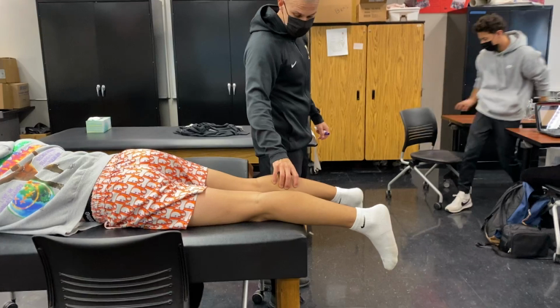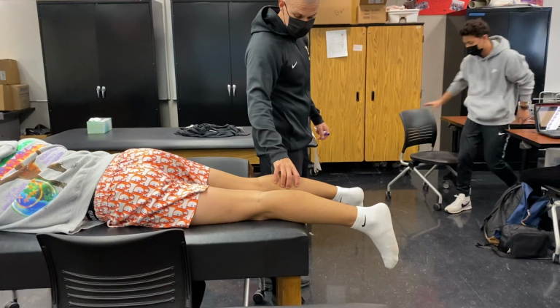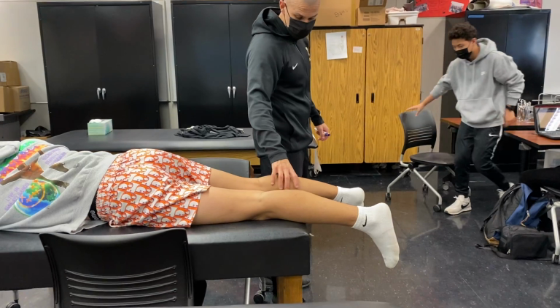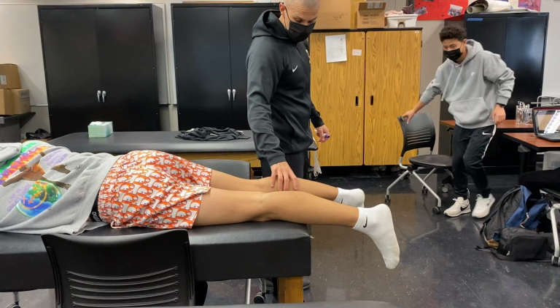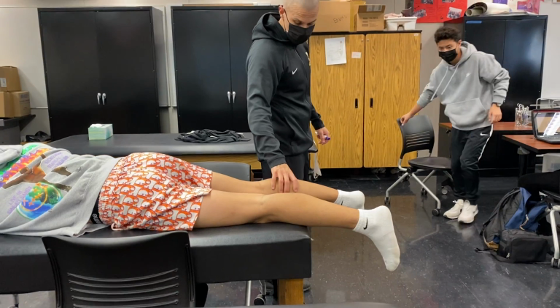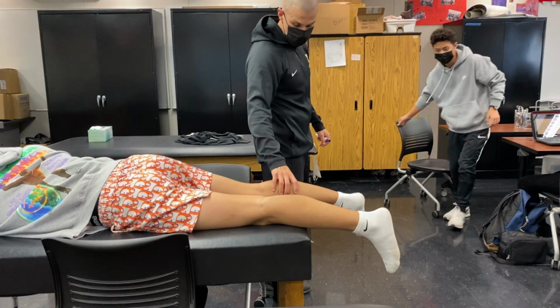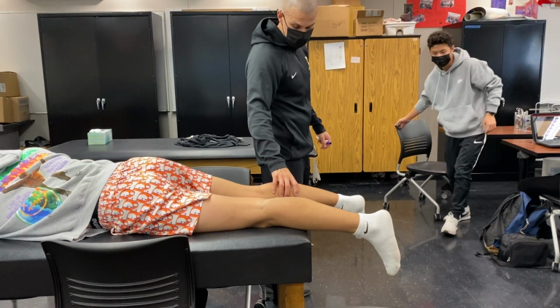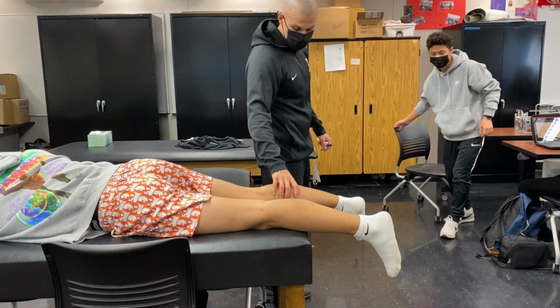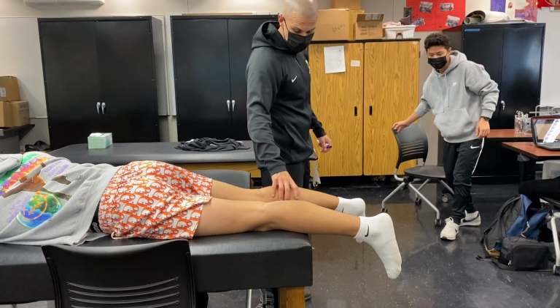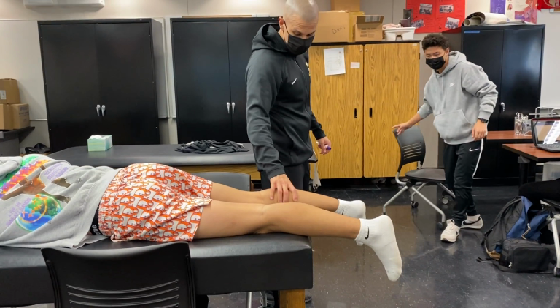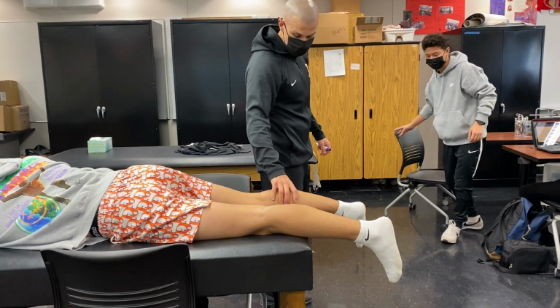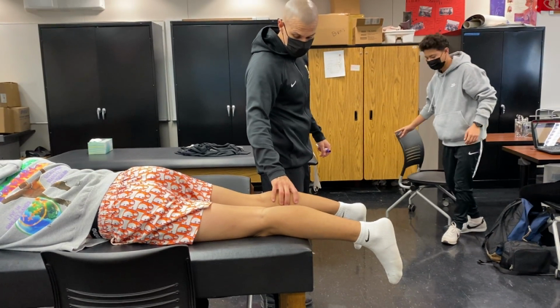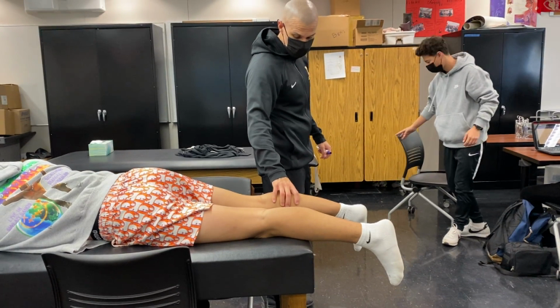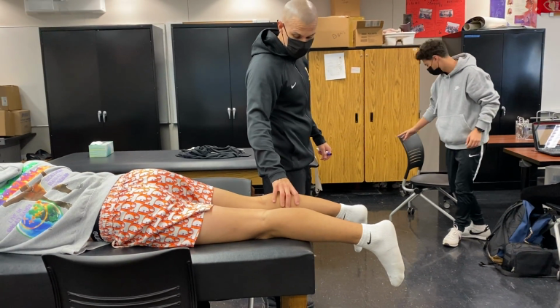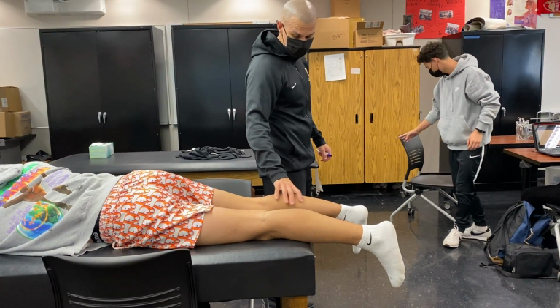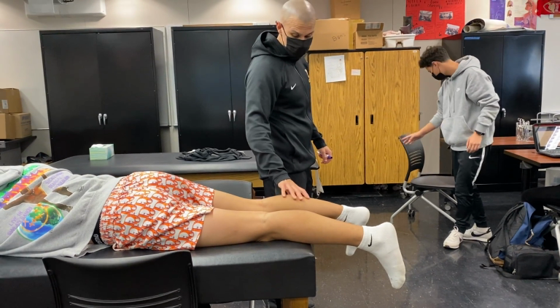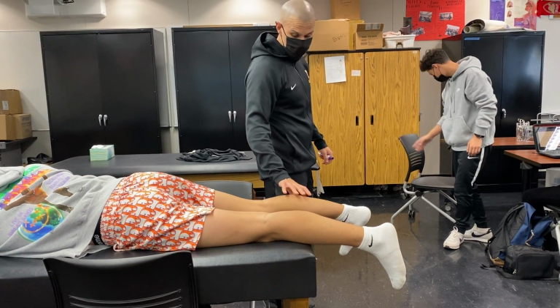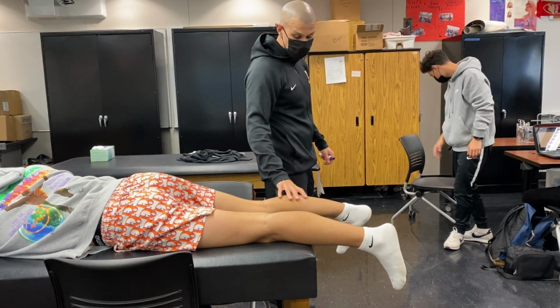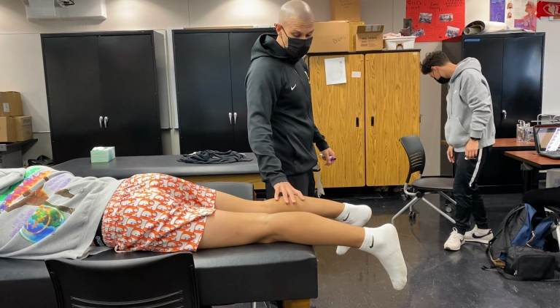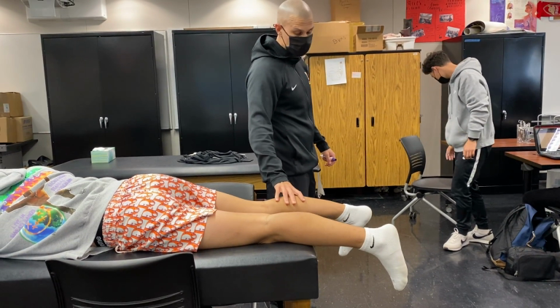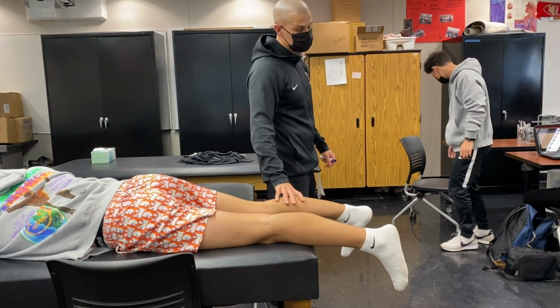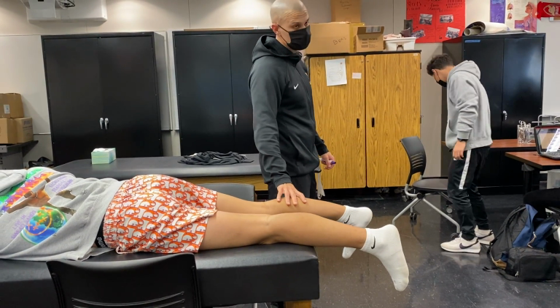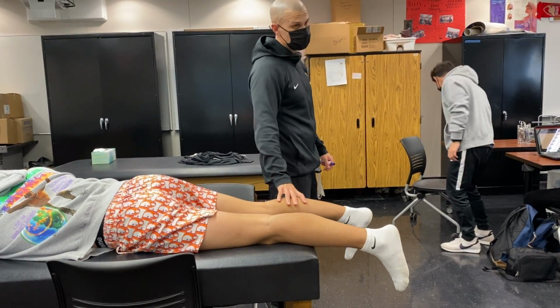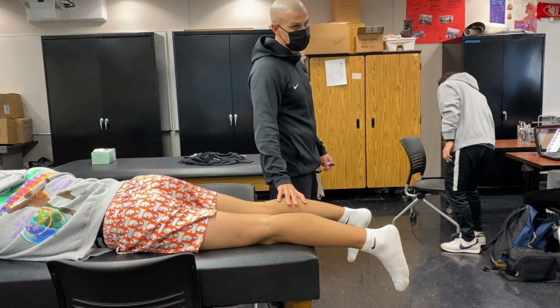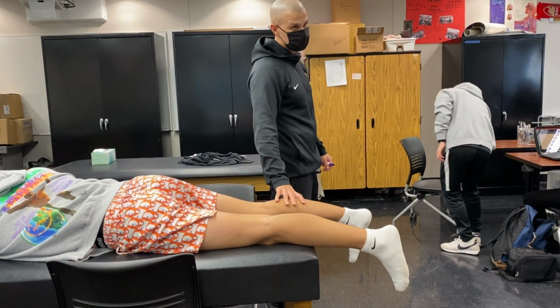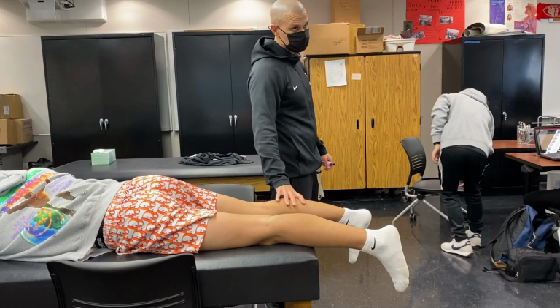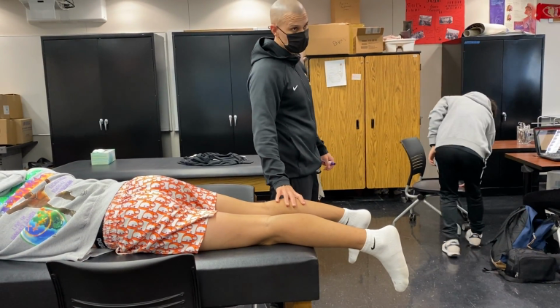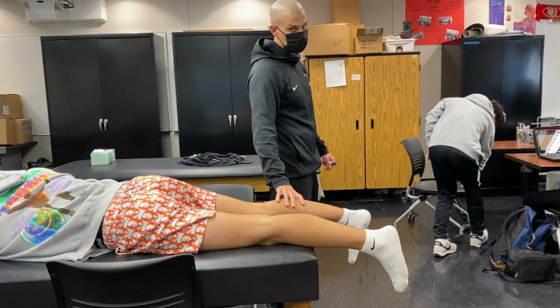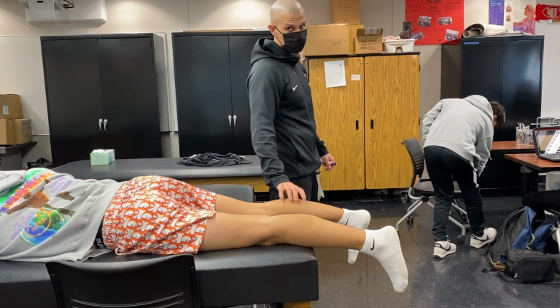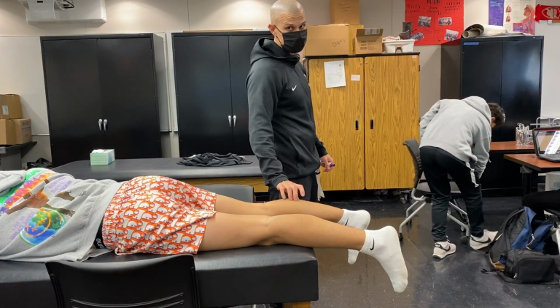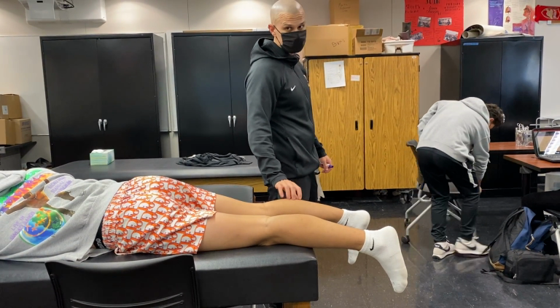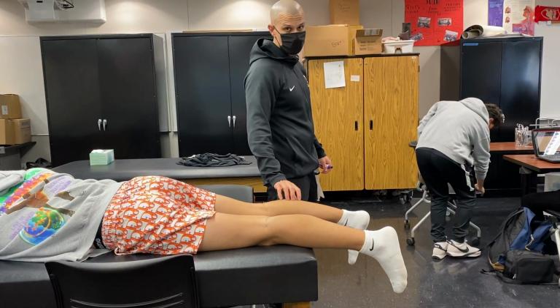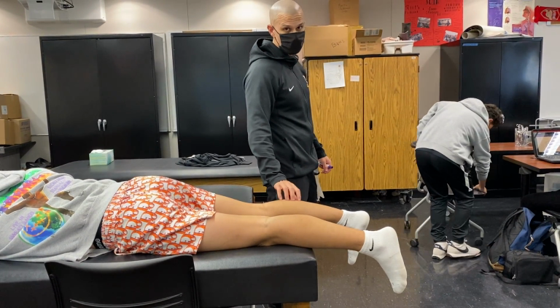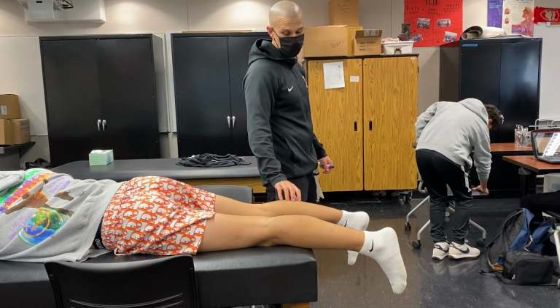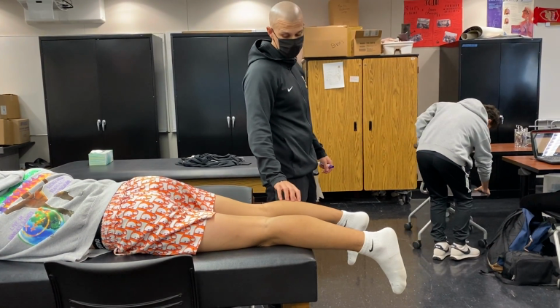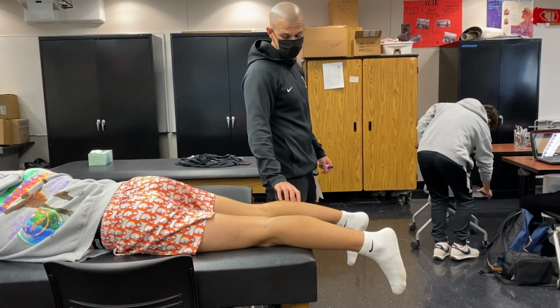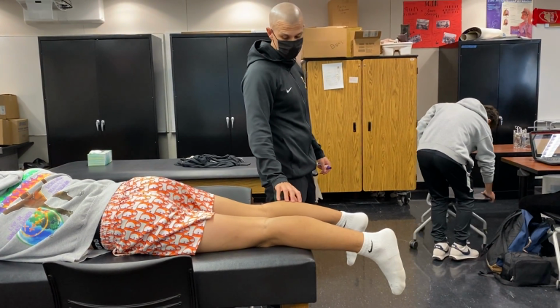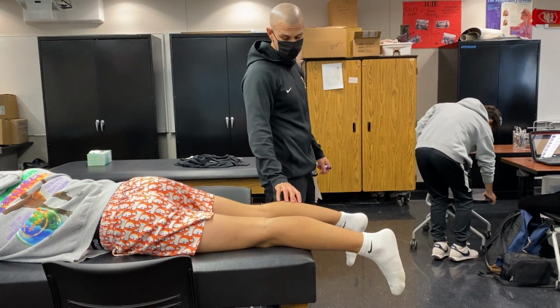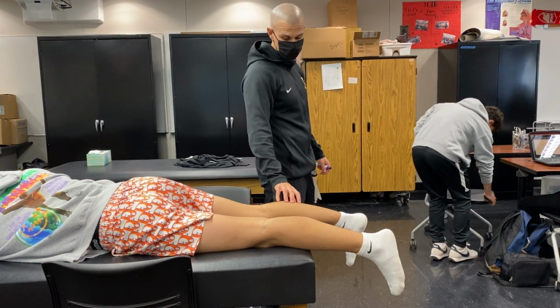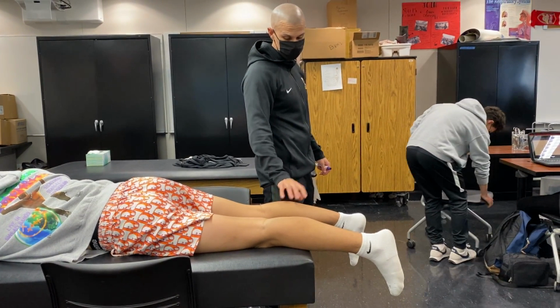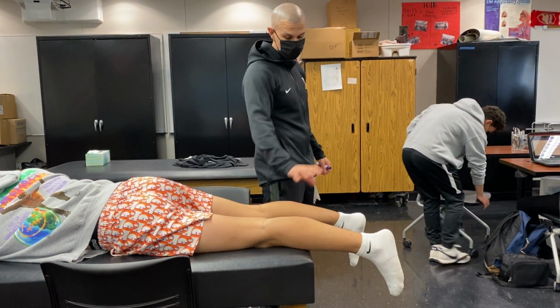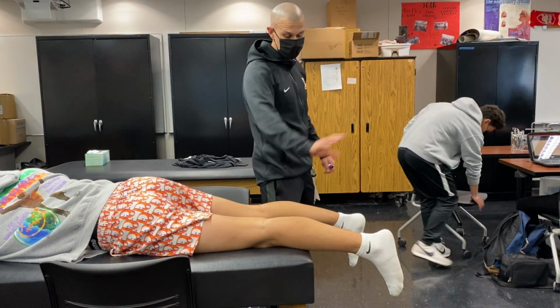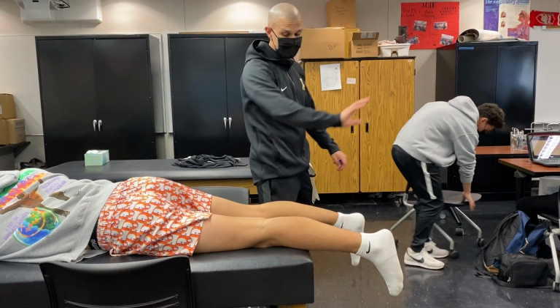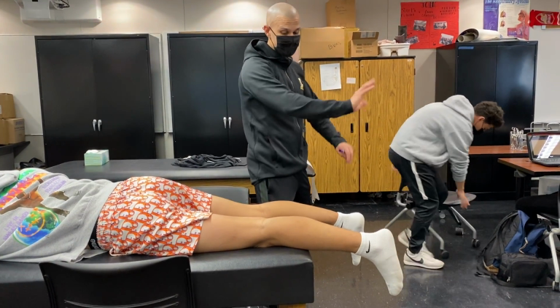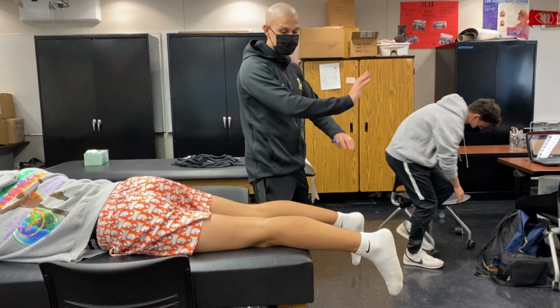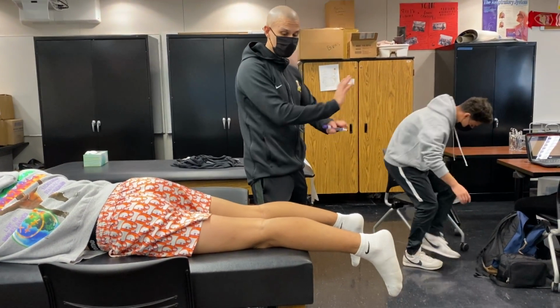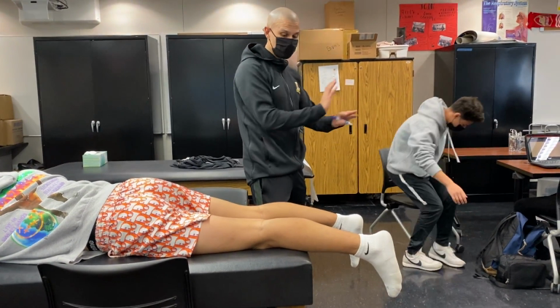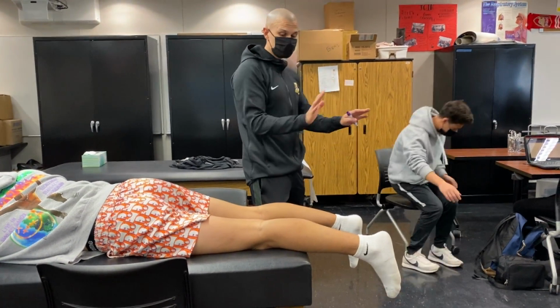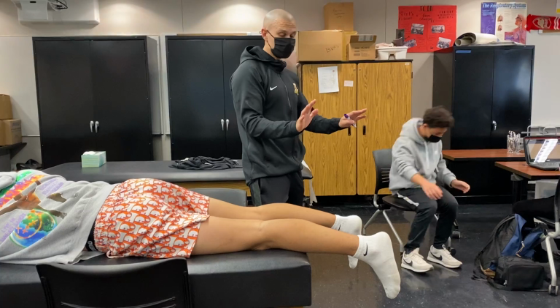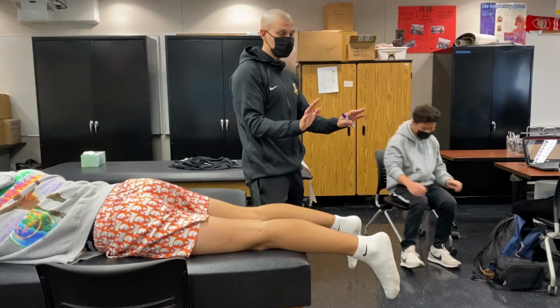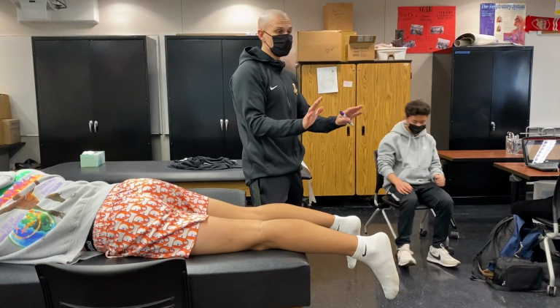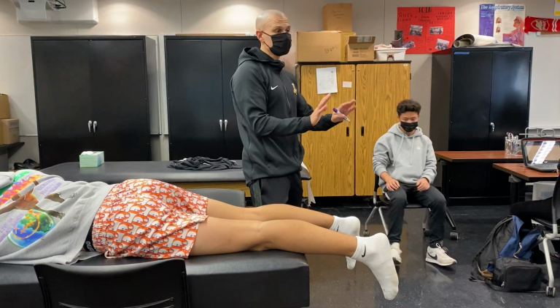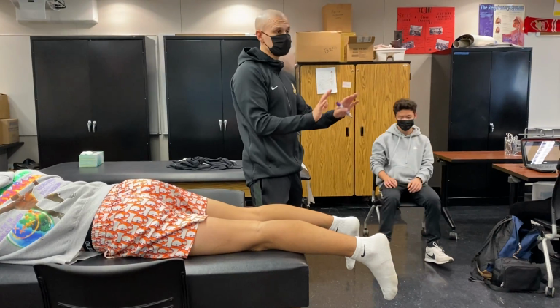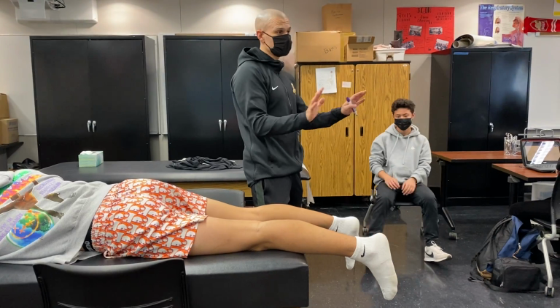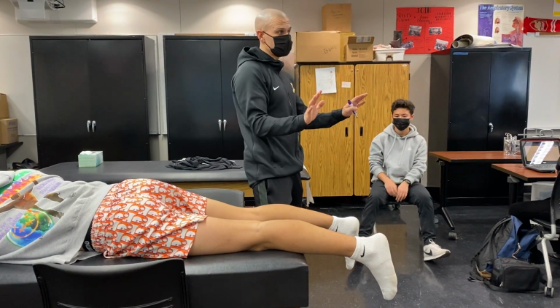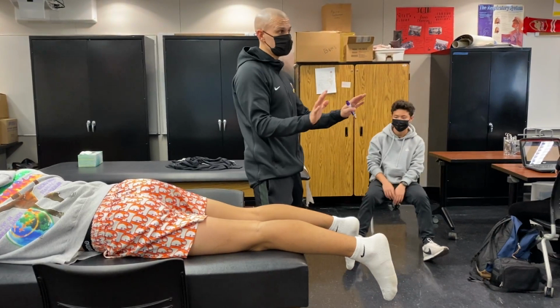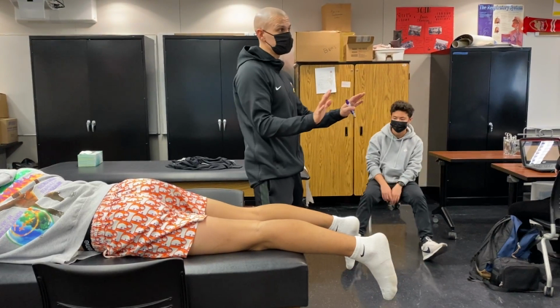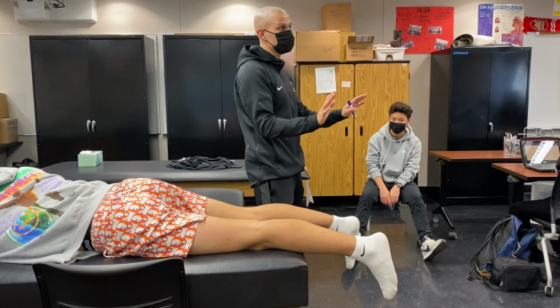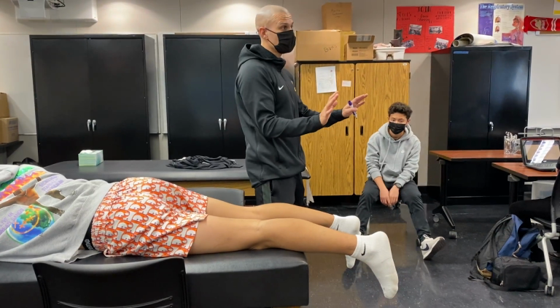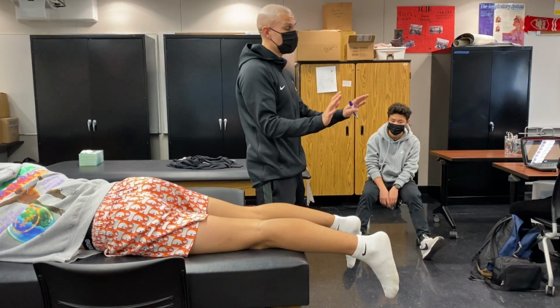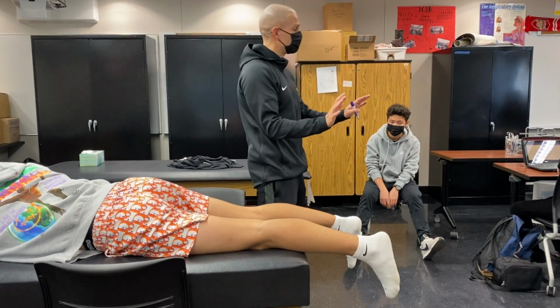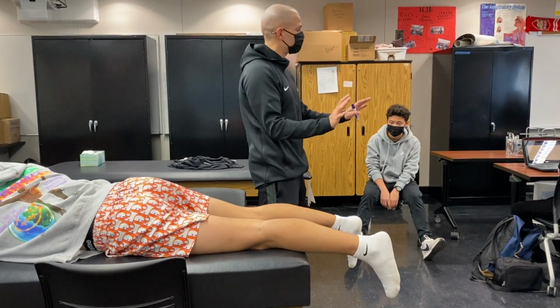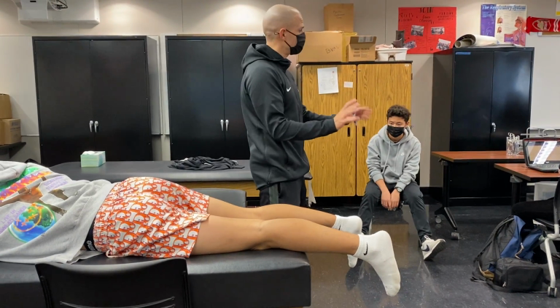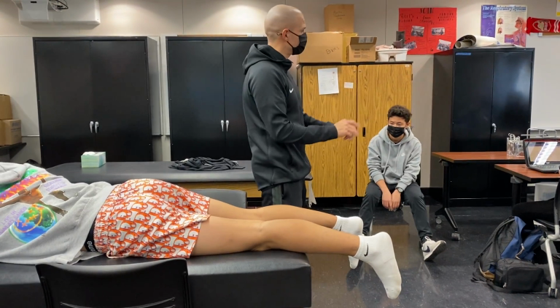This muscle — can you contract this muscle? If they can't do that at all, there's no flexion in that muscle, then we would rate that 0 out of 5.